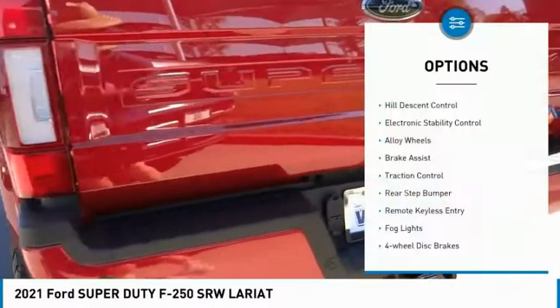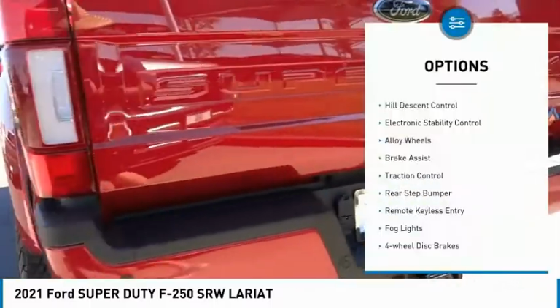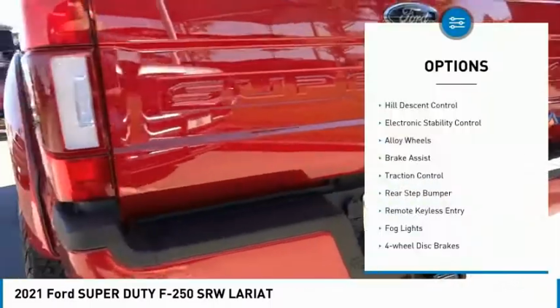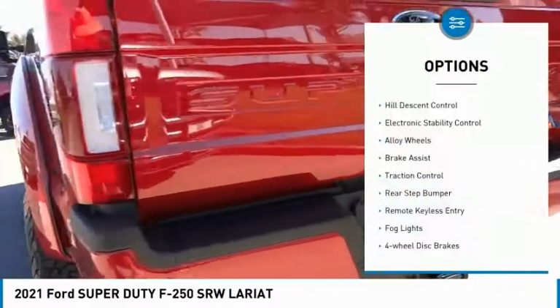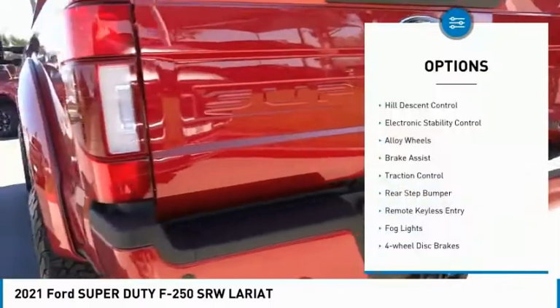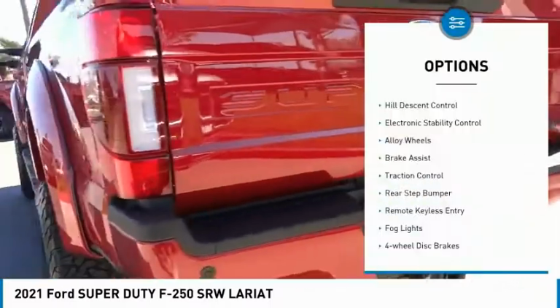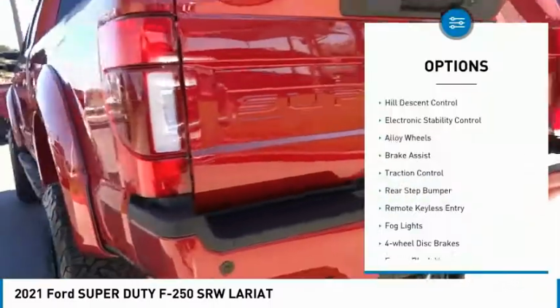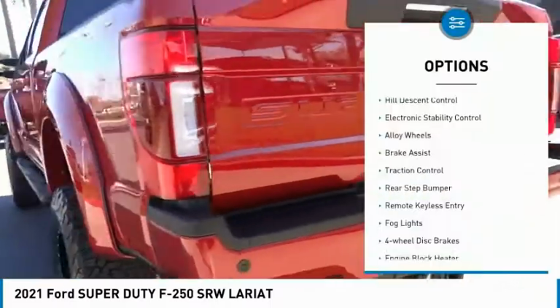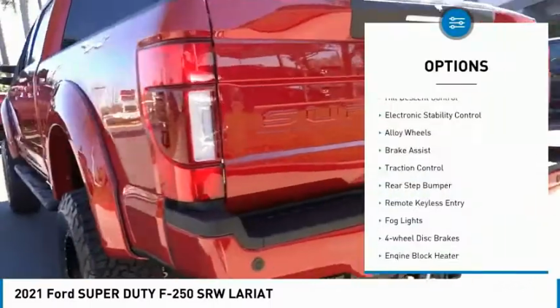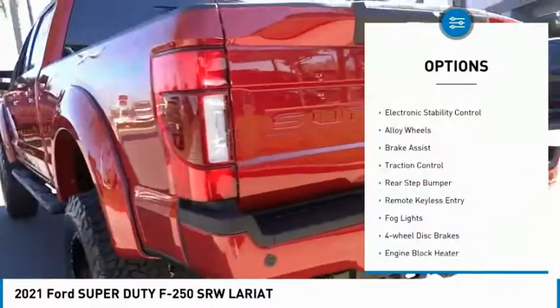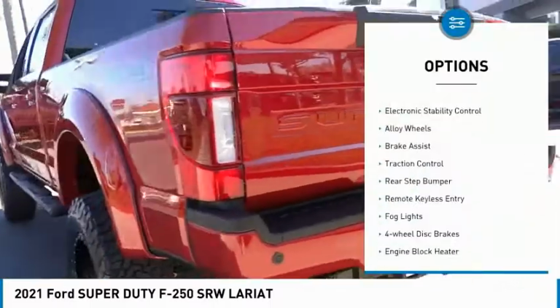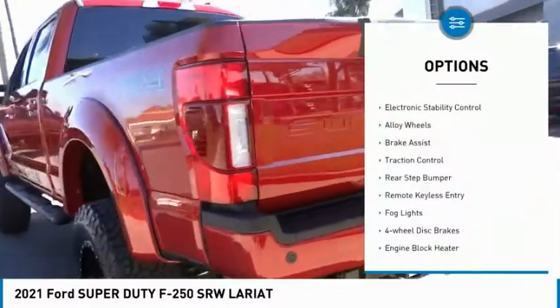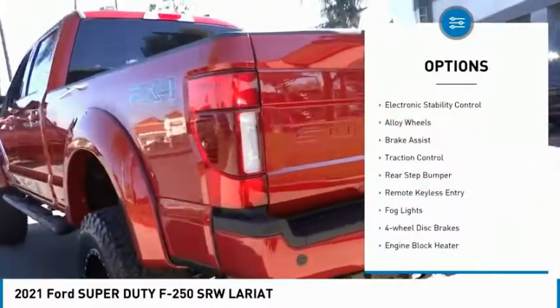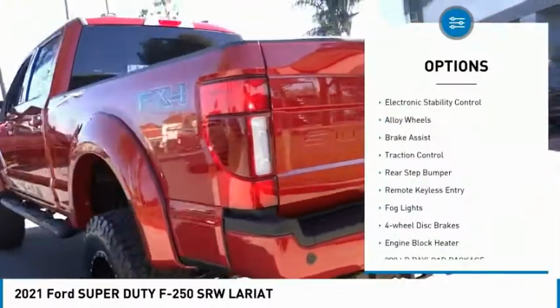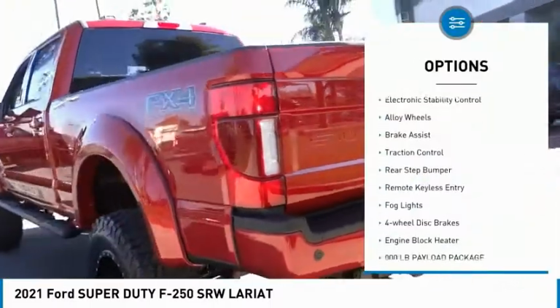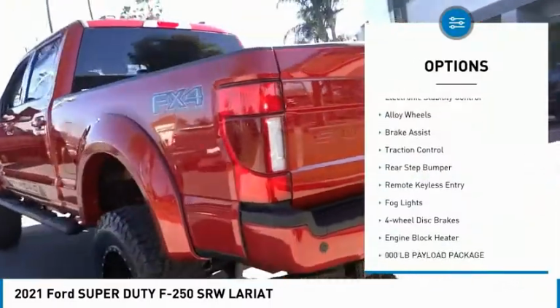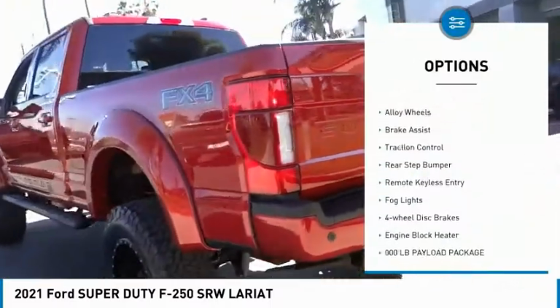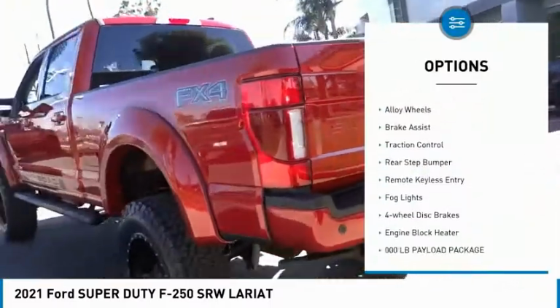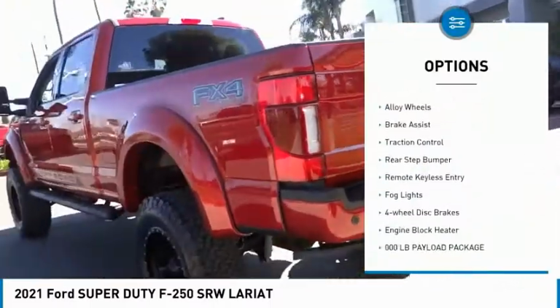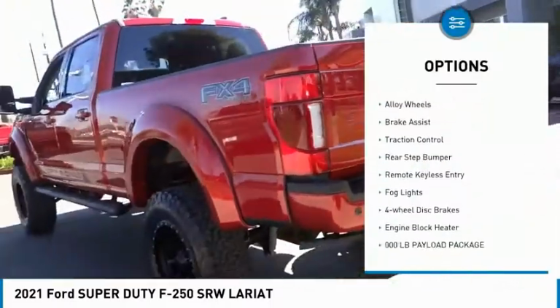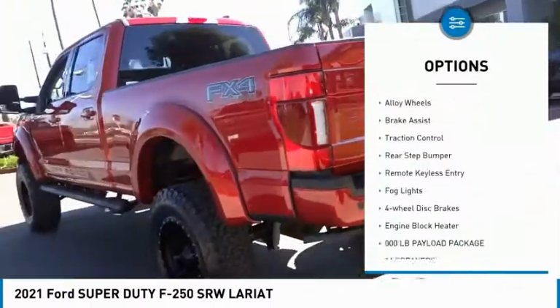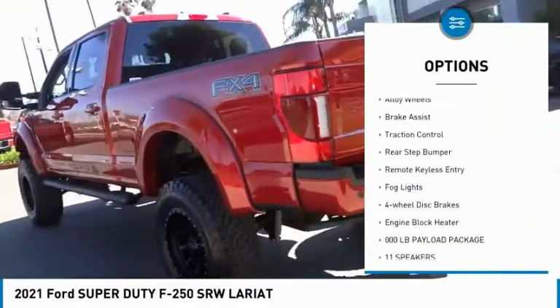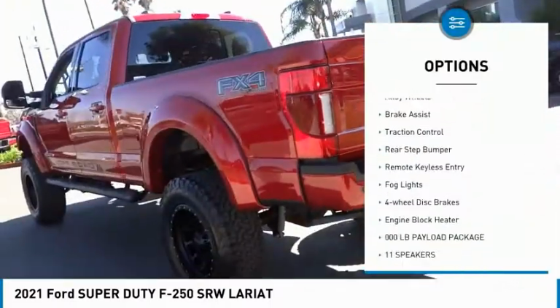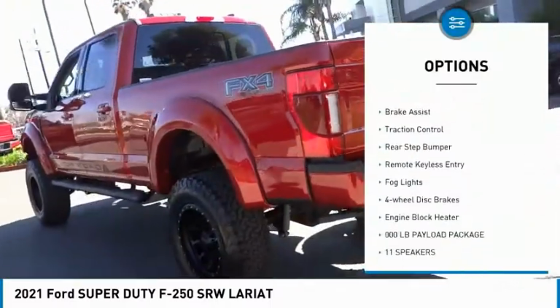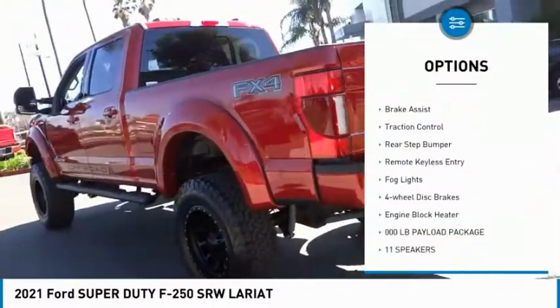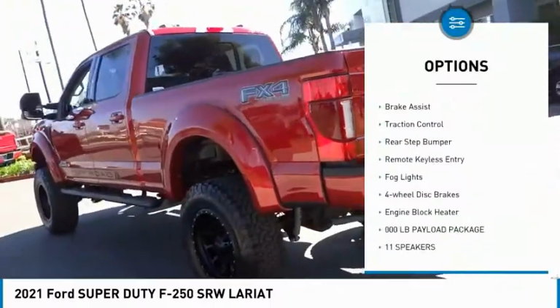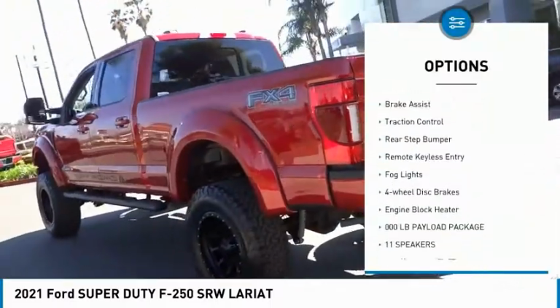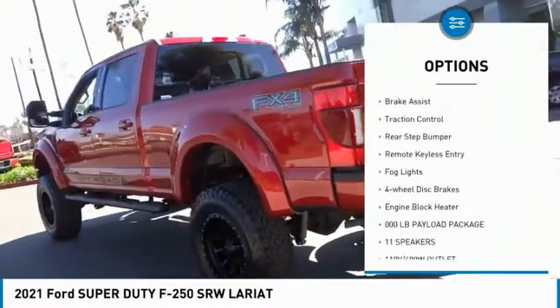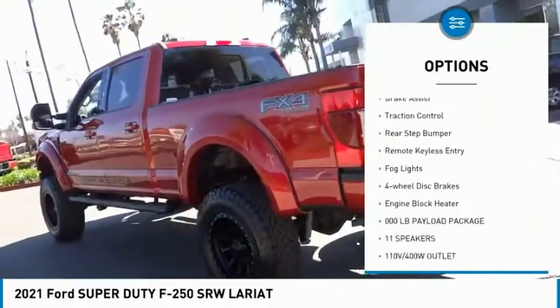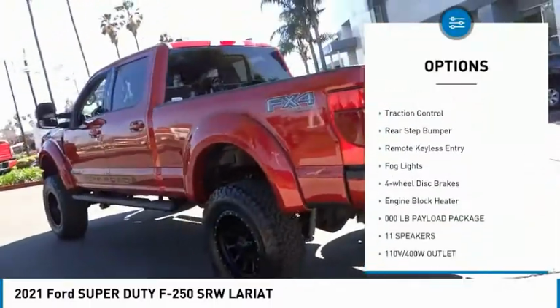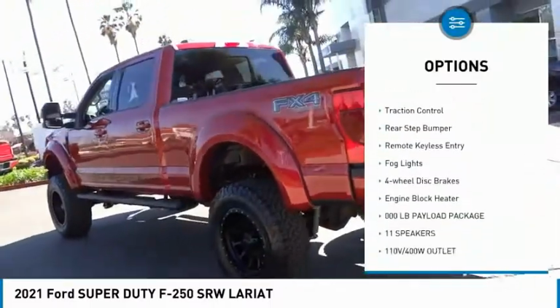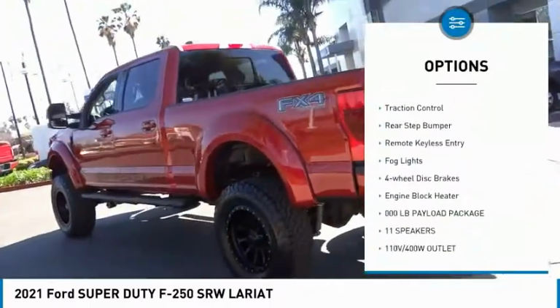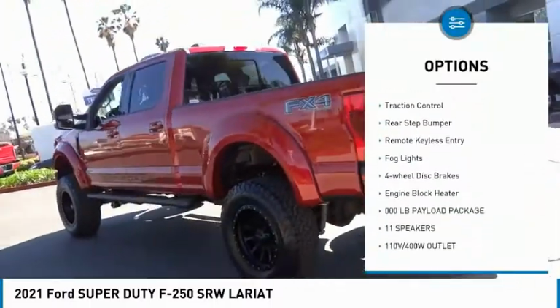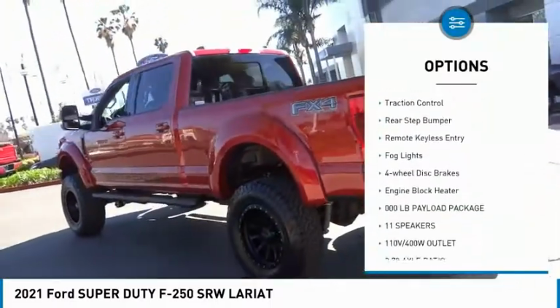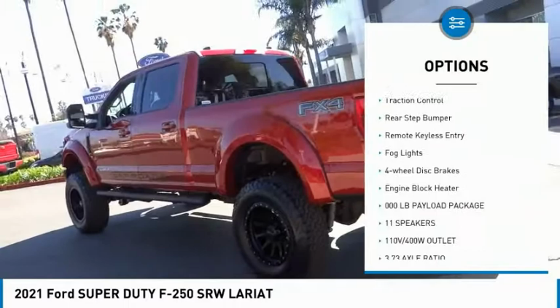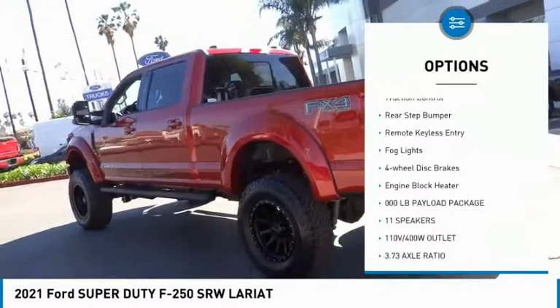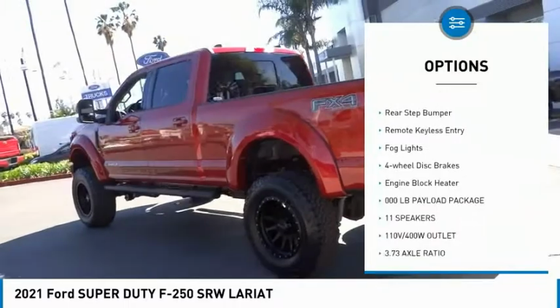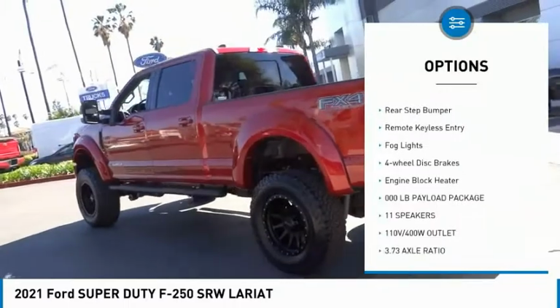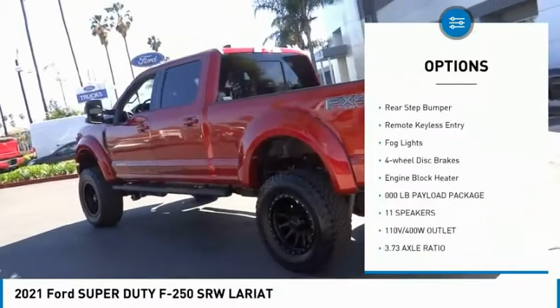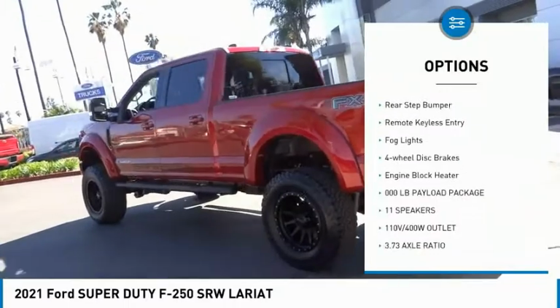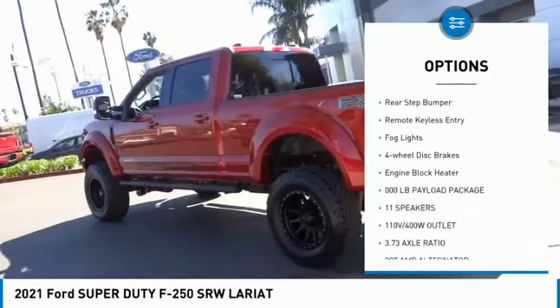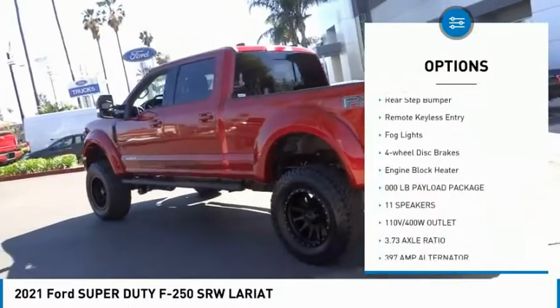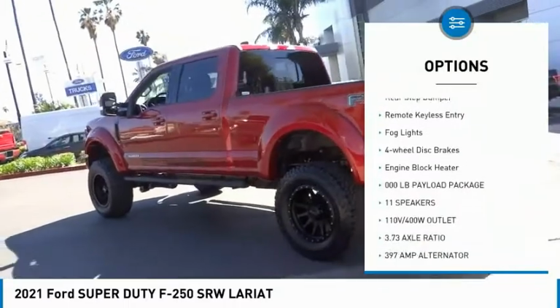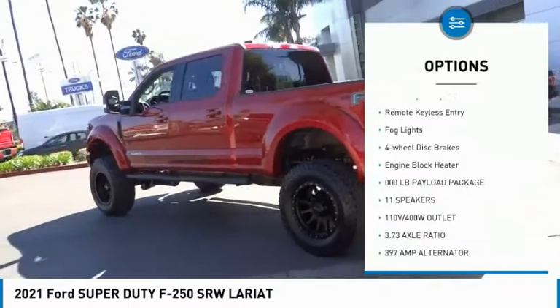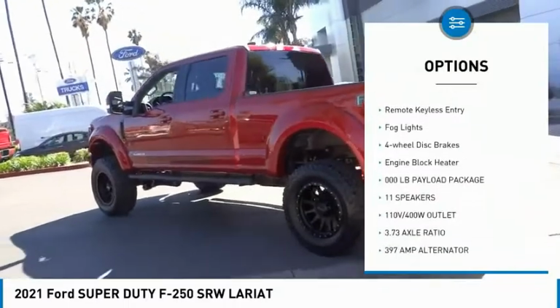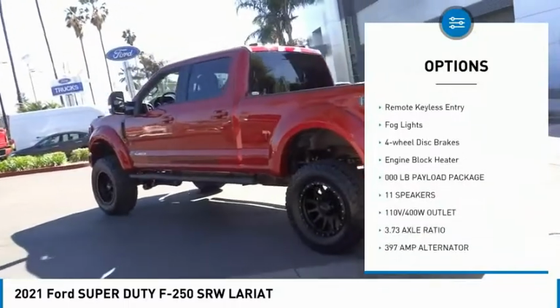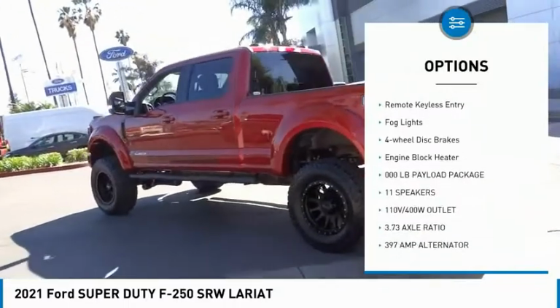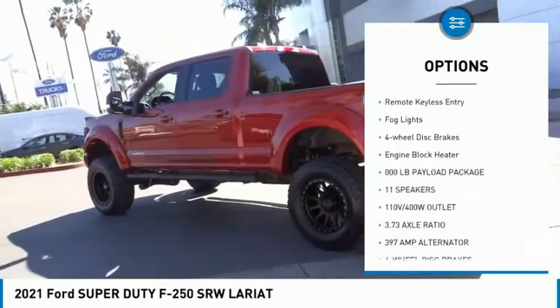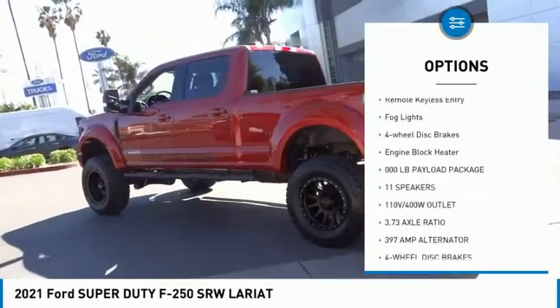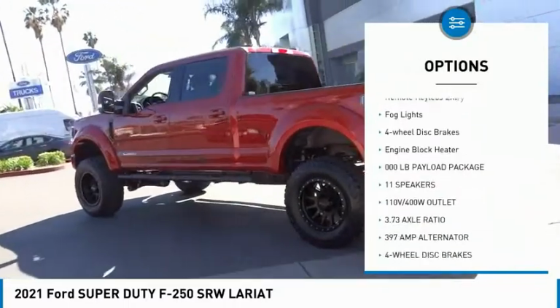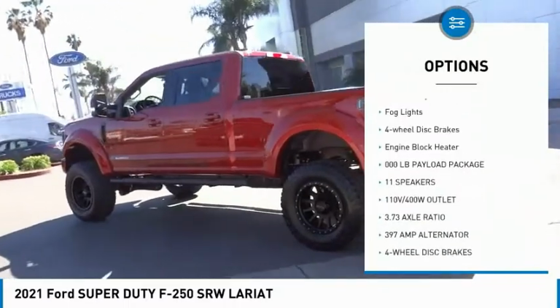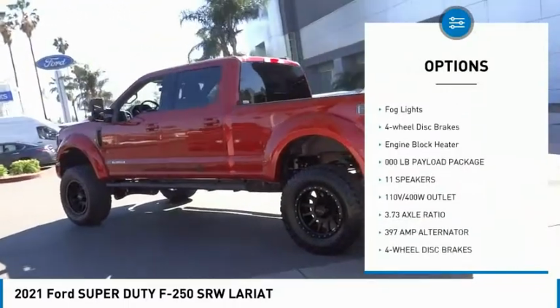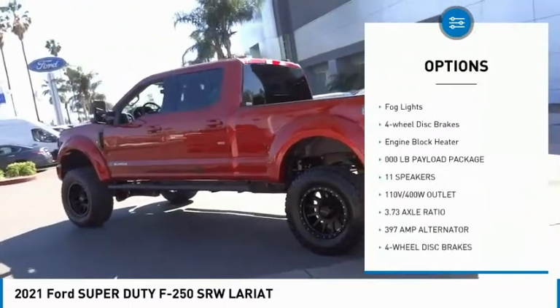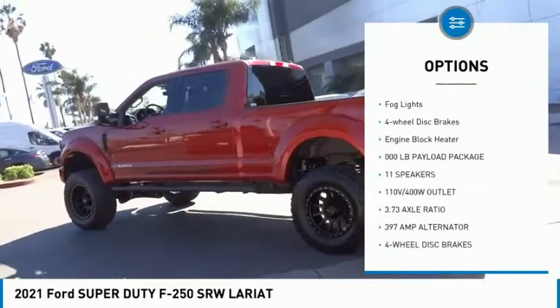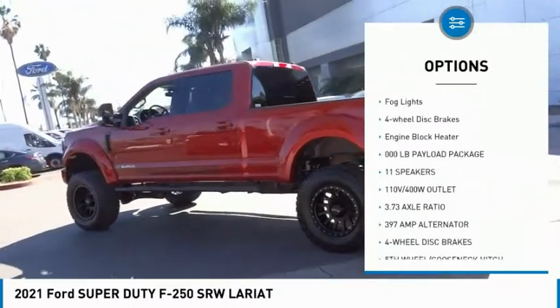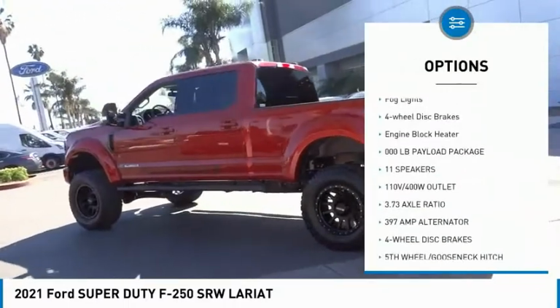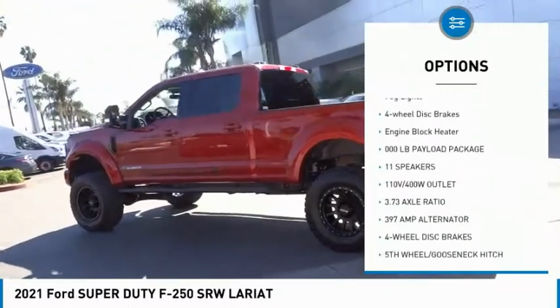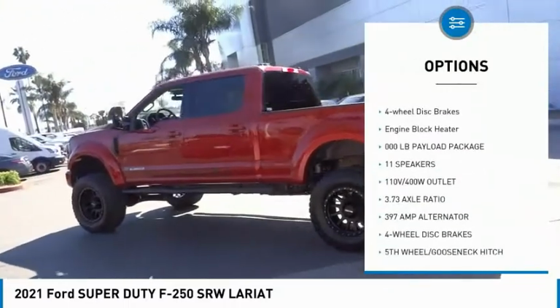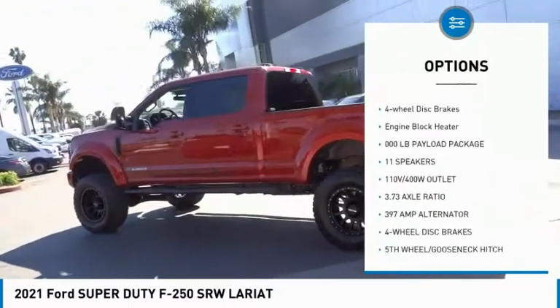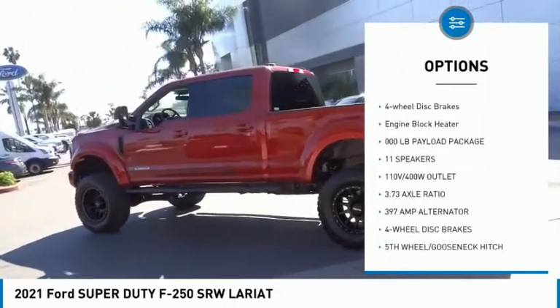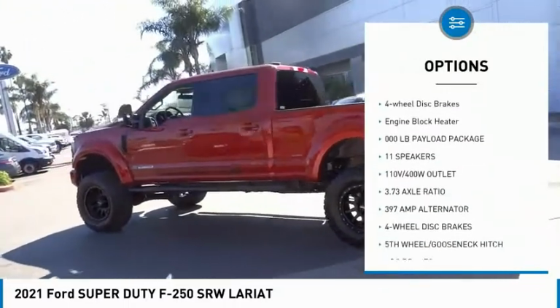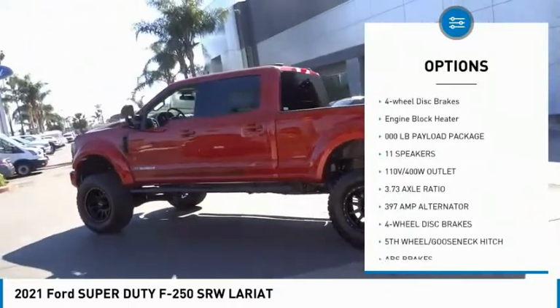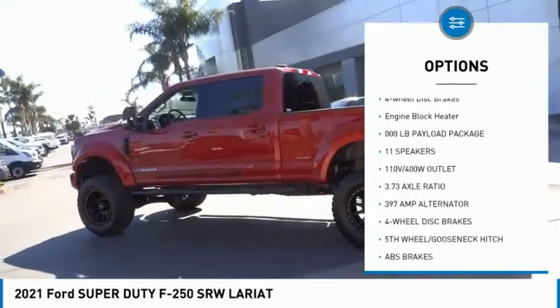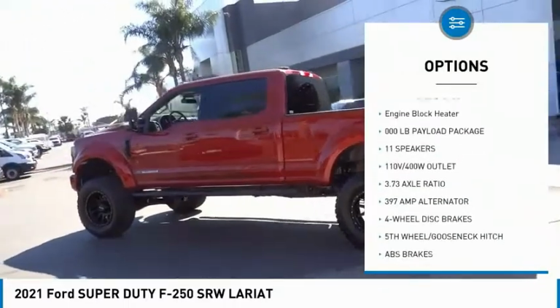Hill descent control. Electronic stability control. Alloy wheels. Brake assist. Traction control.